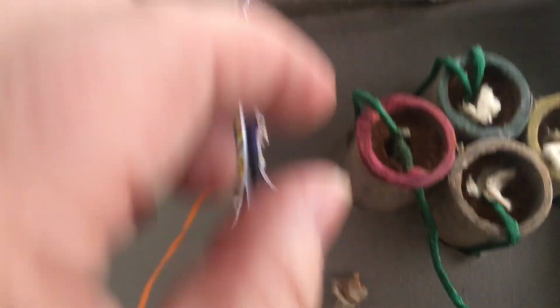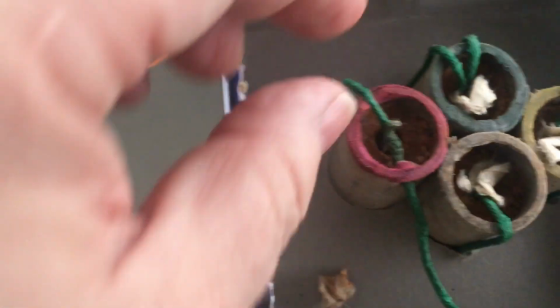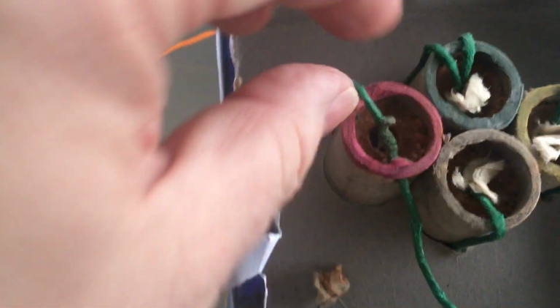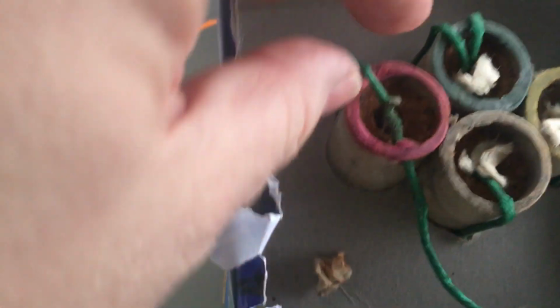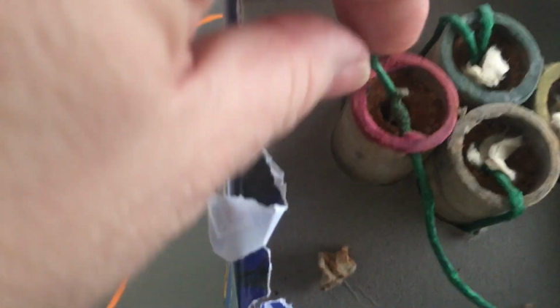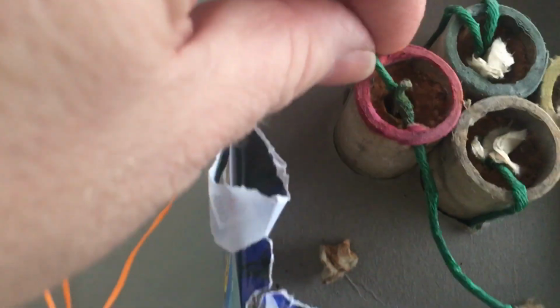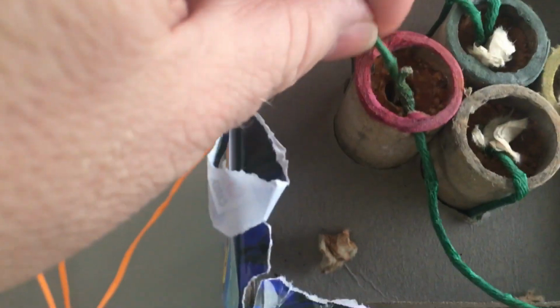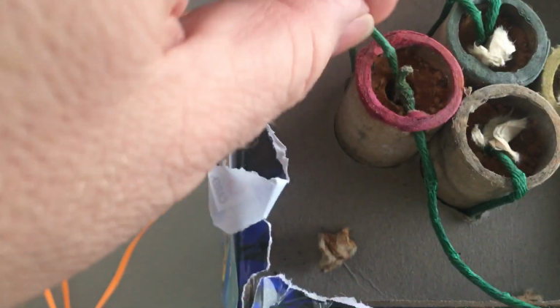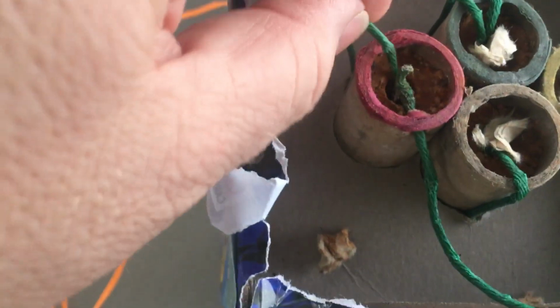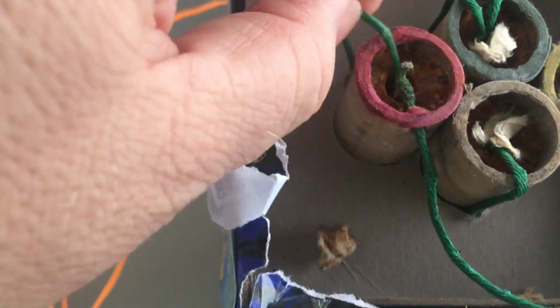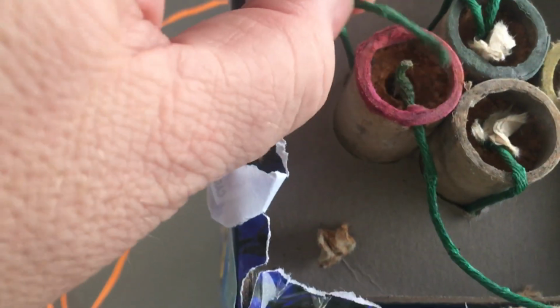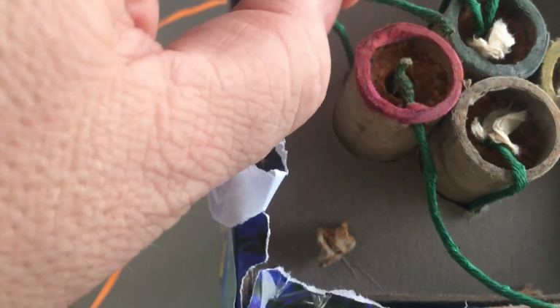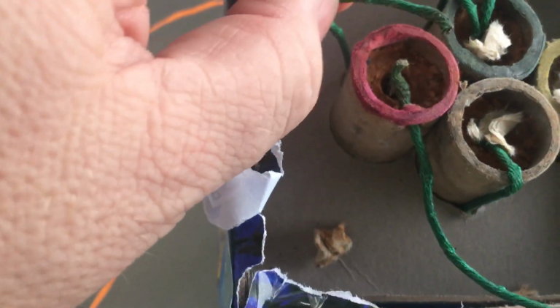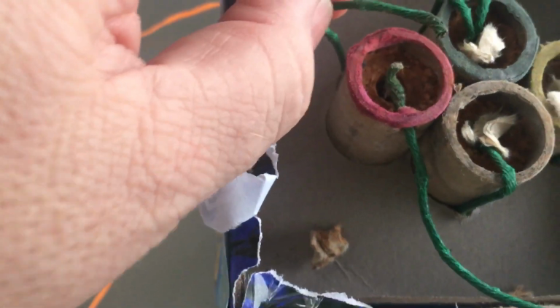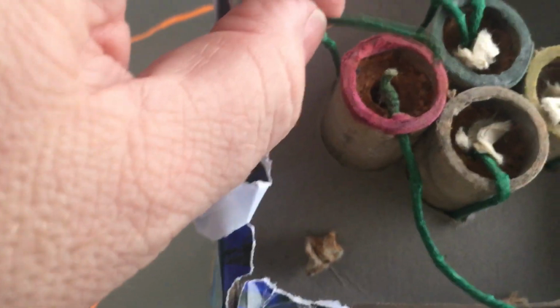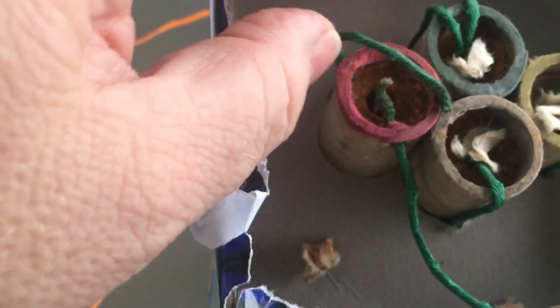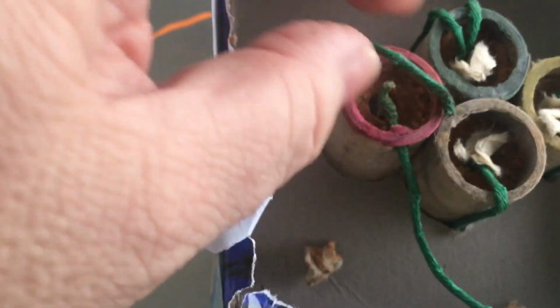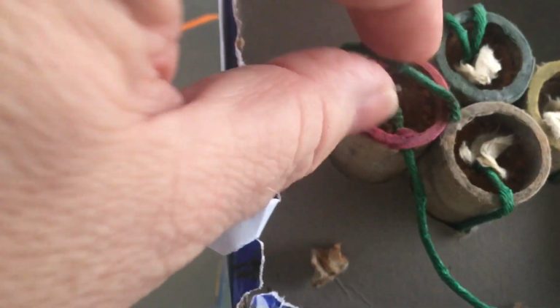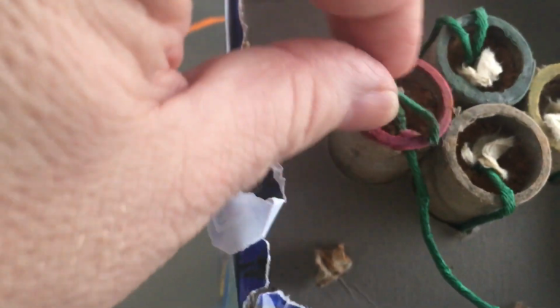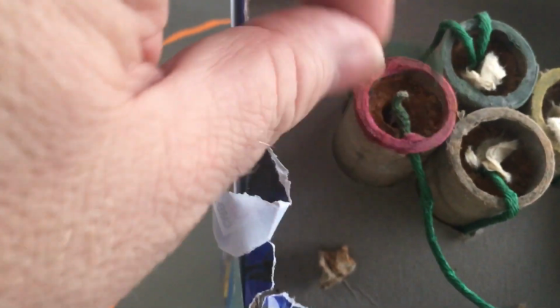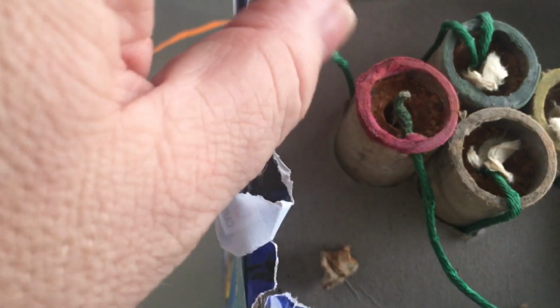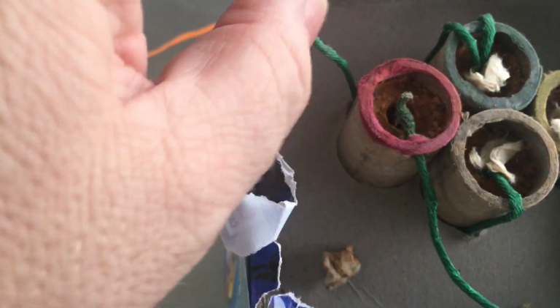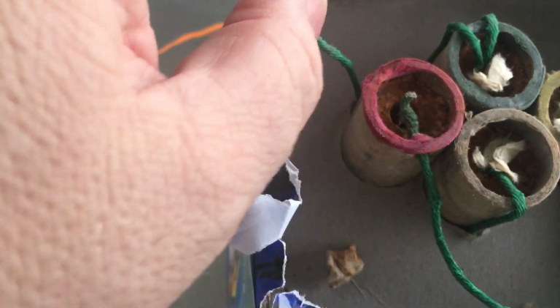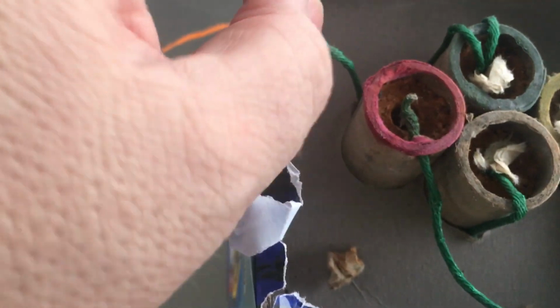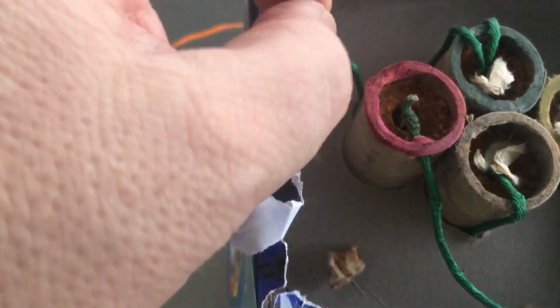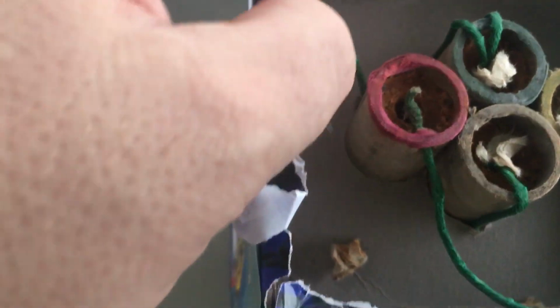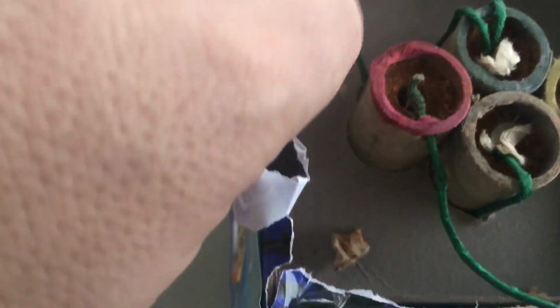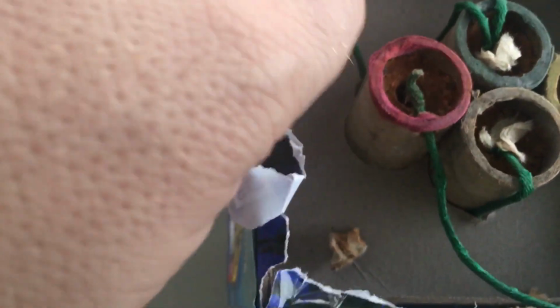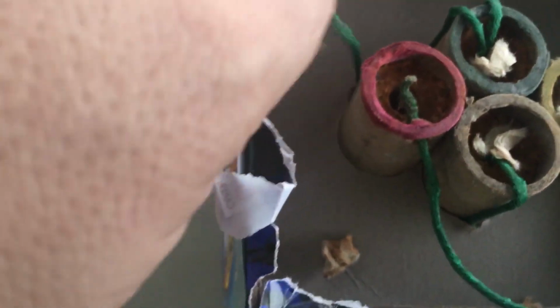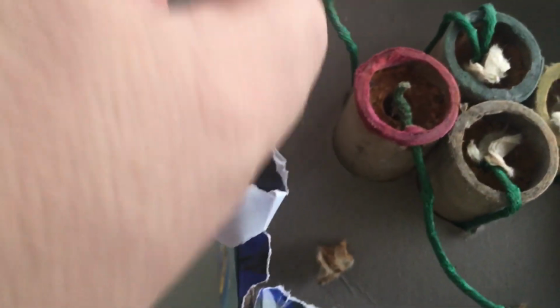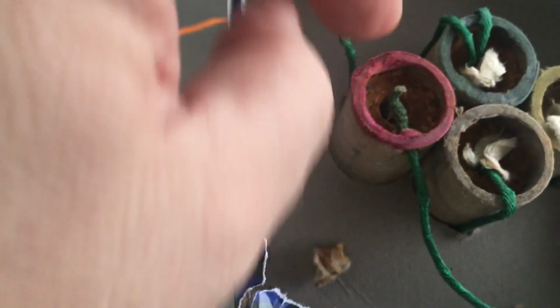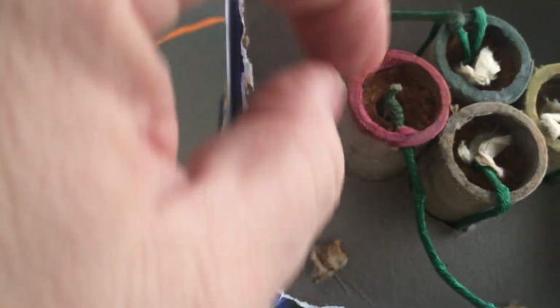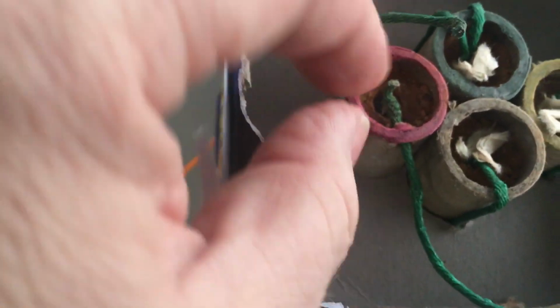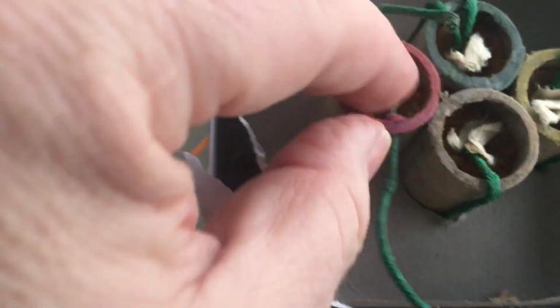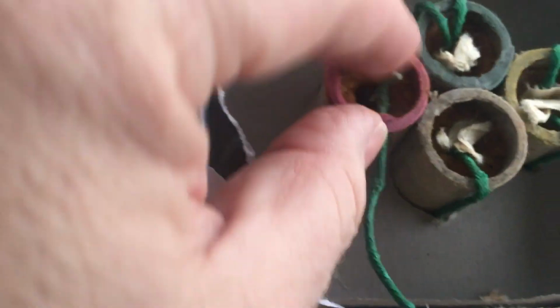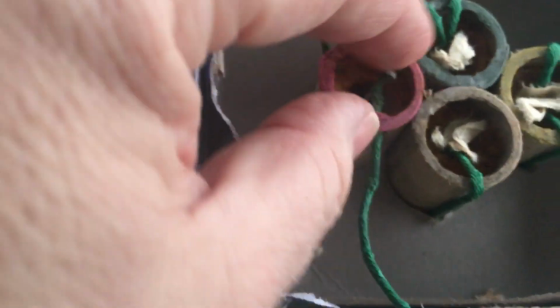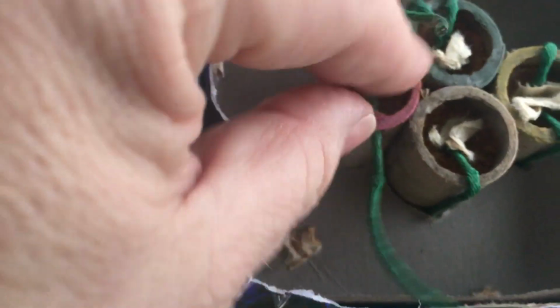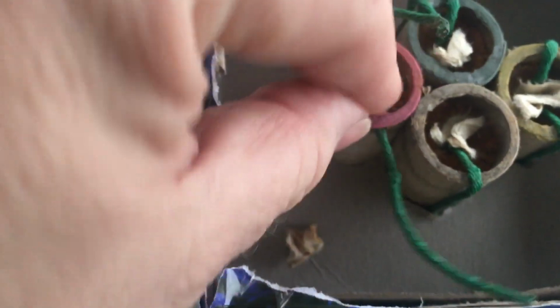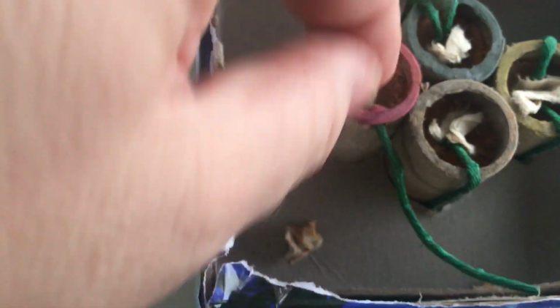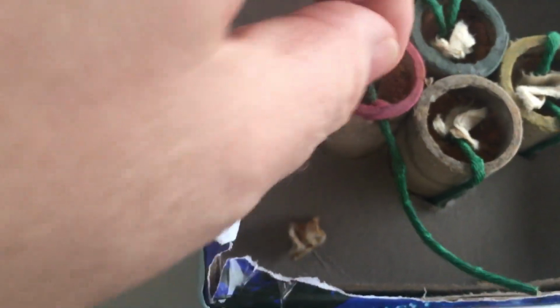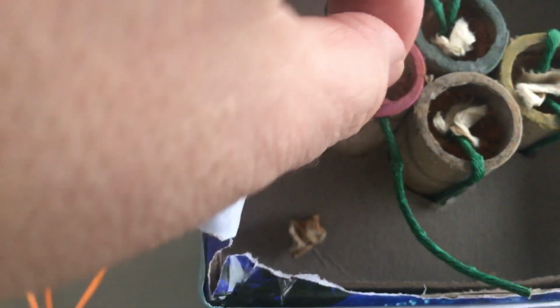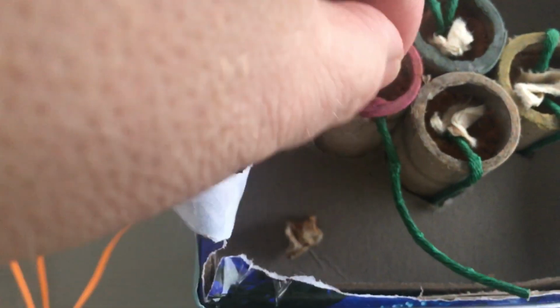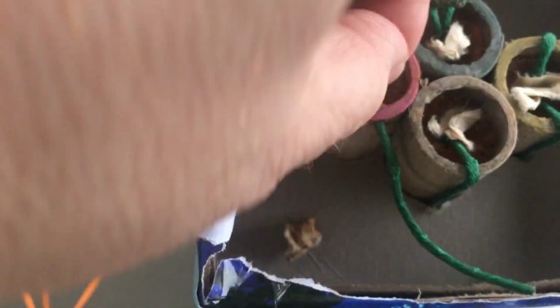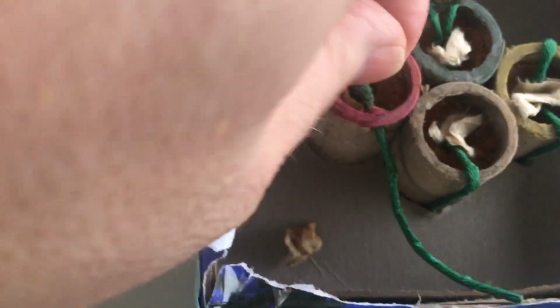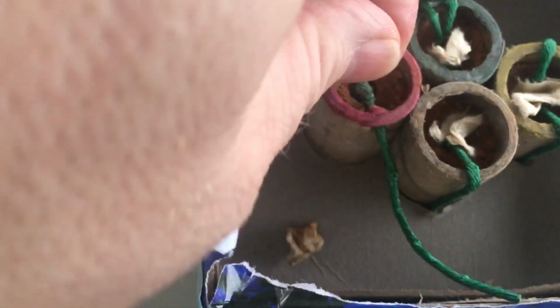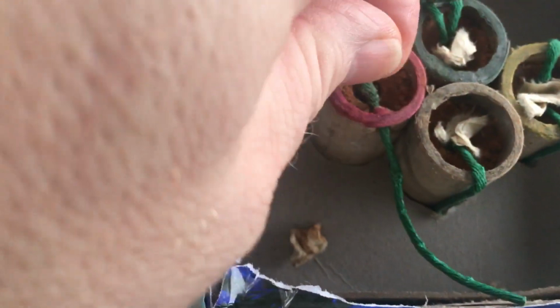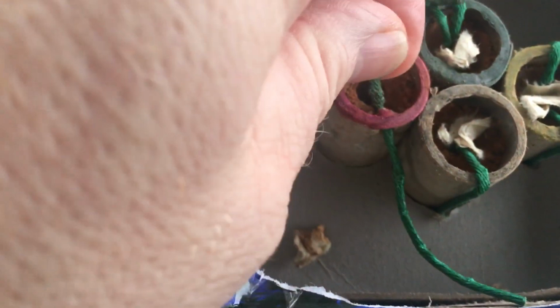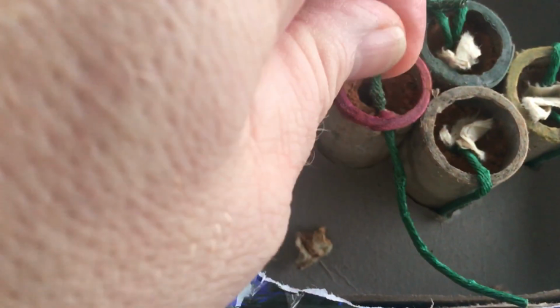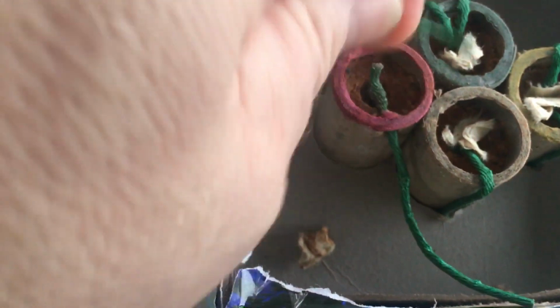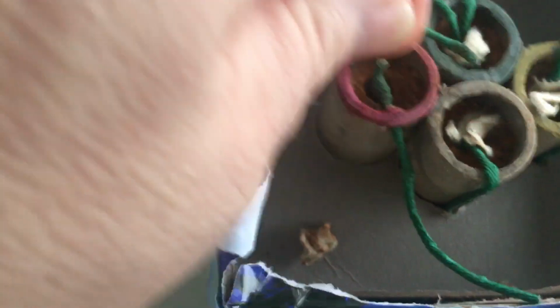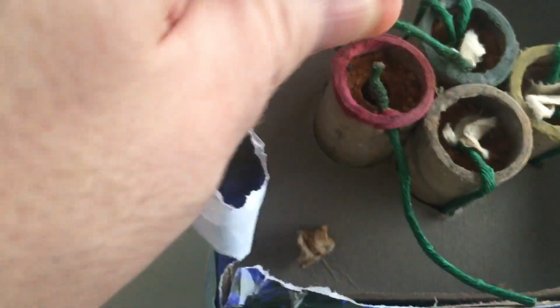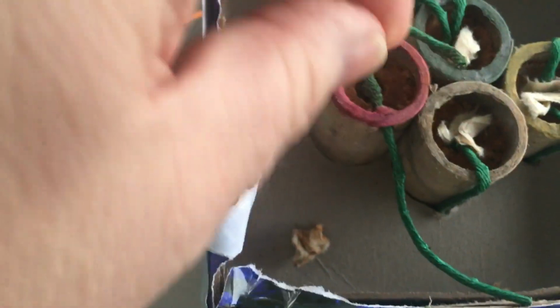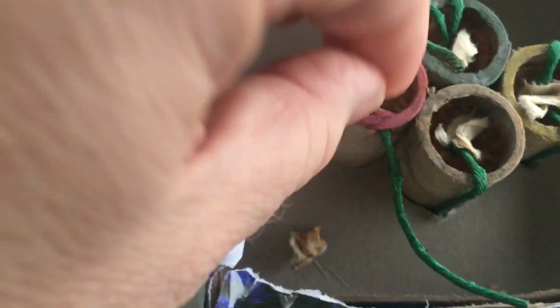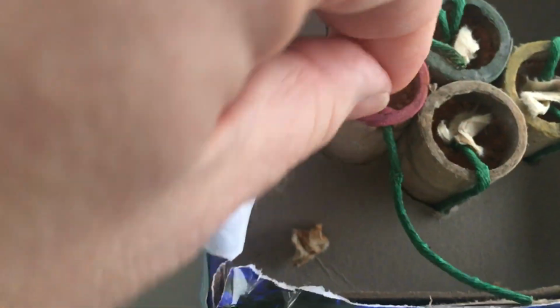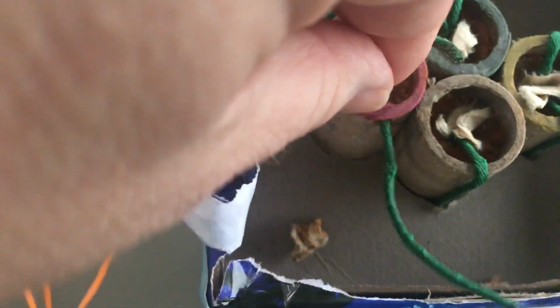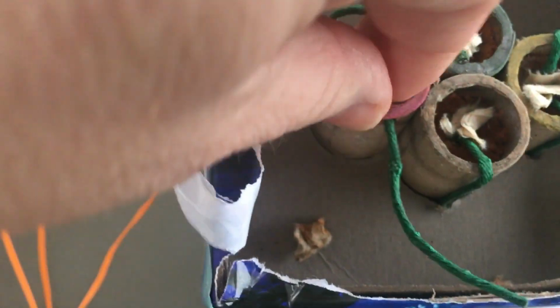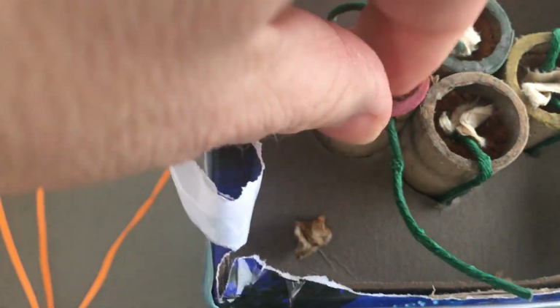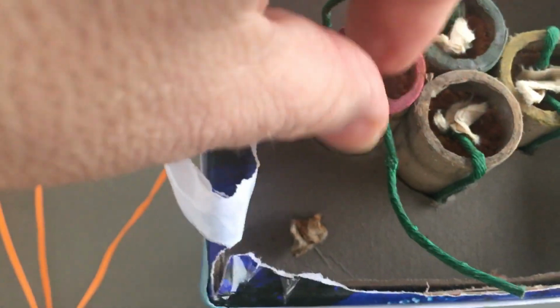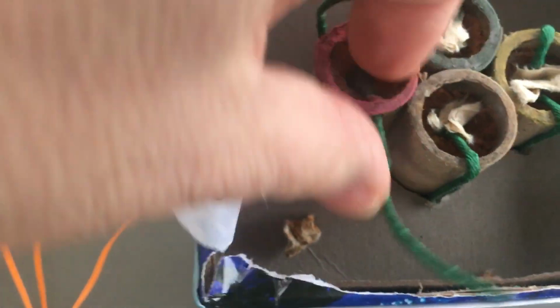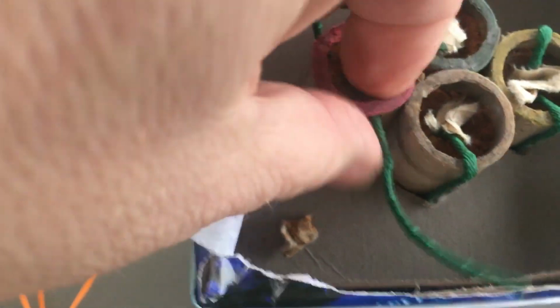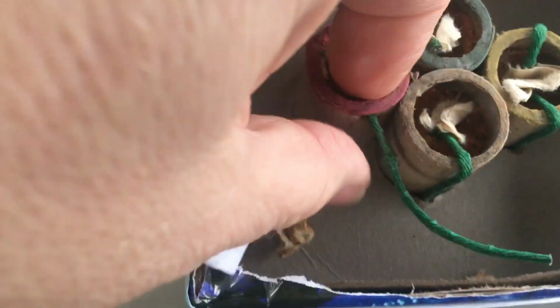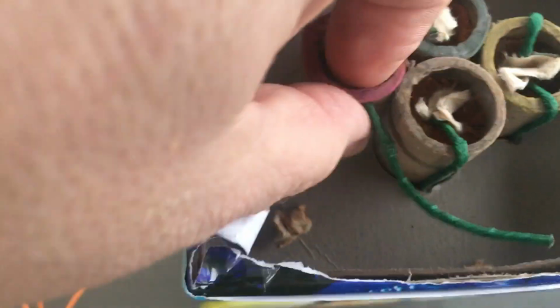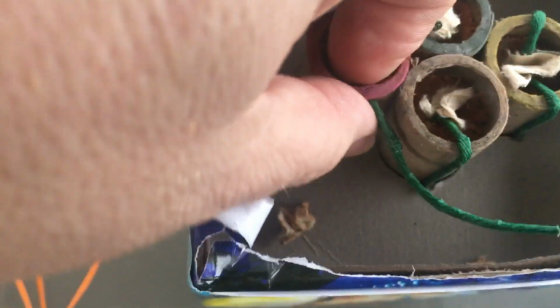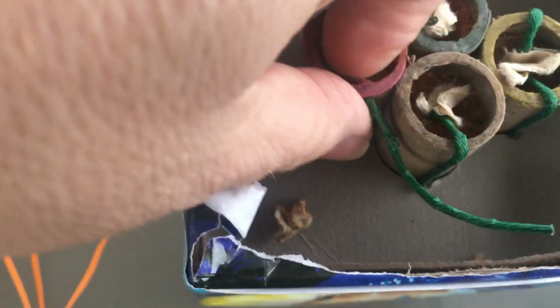One I'm going to pull out, and the other one I had already pulled out — but we'll pull it out again. Whoops, one-handed.